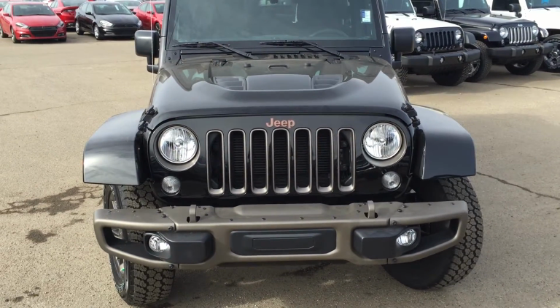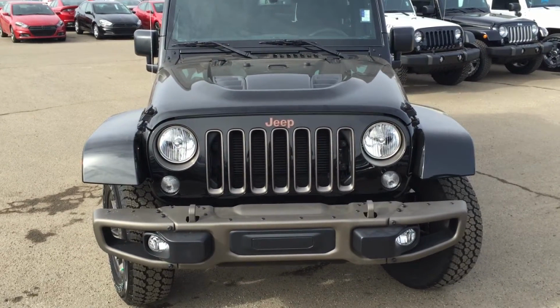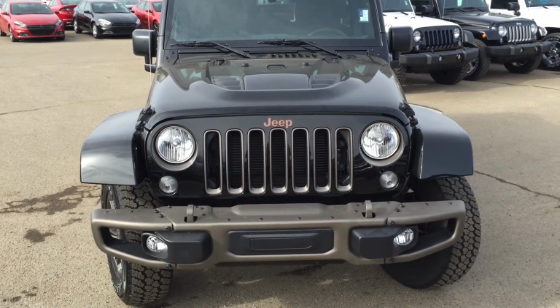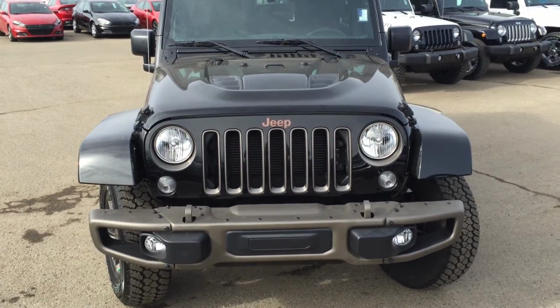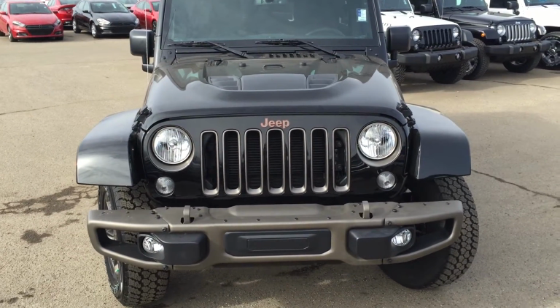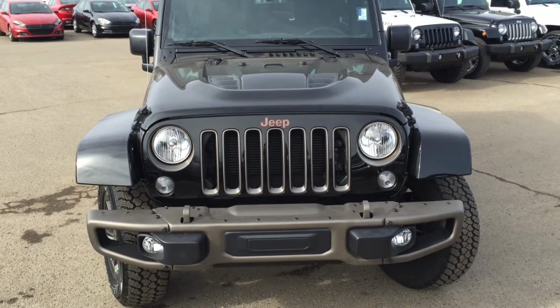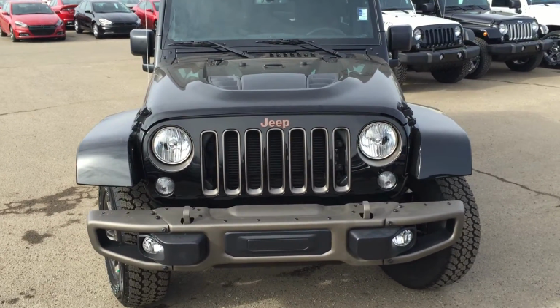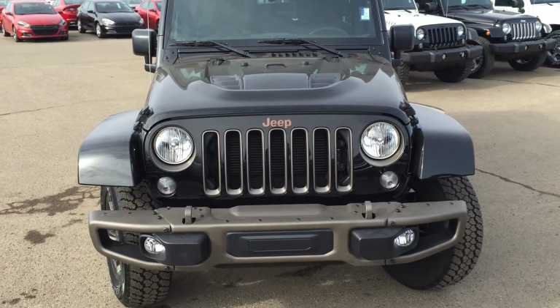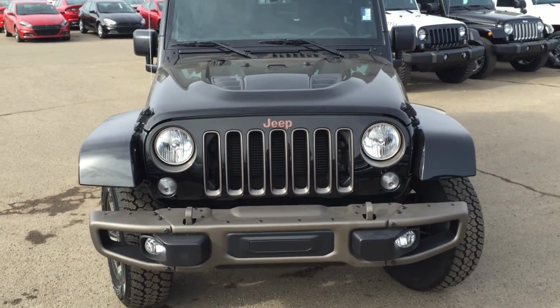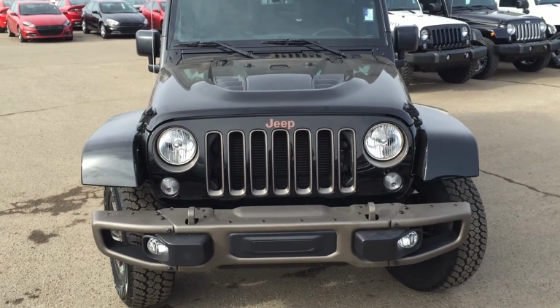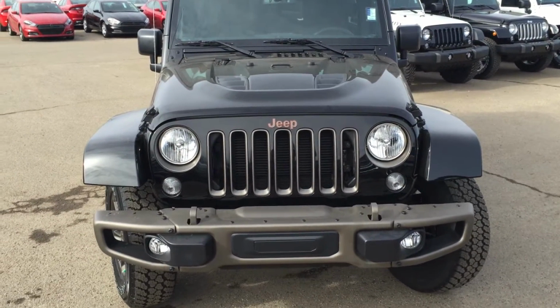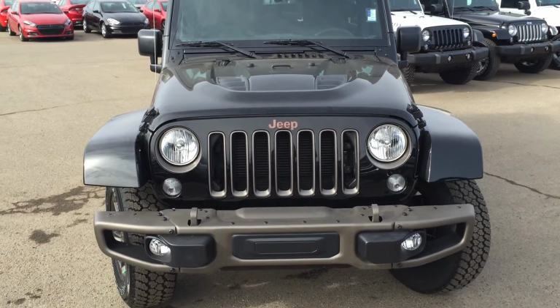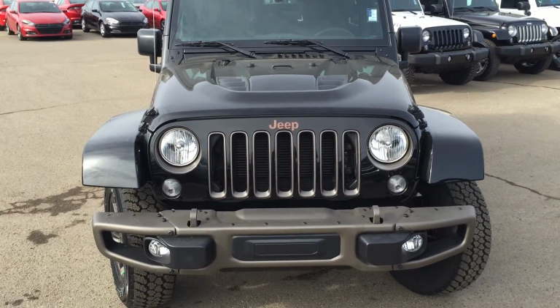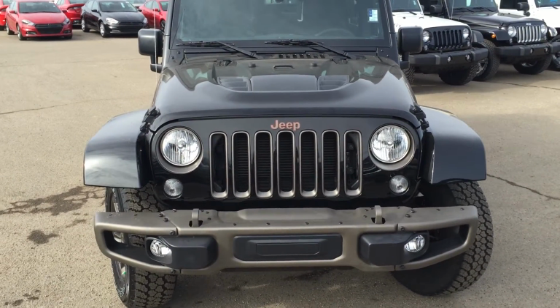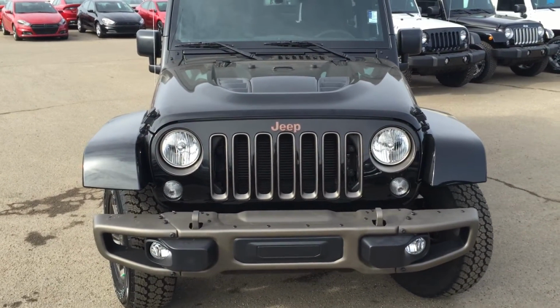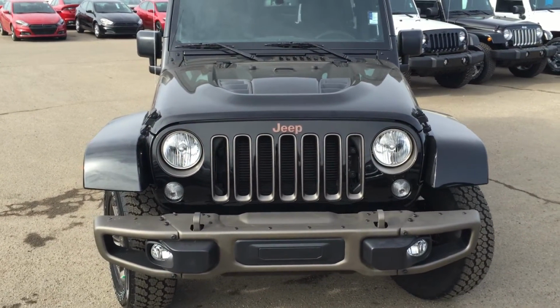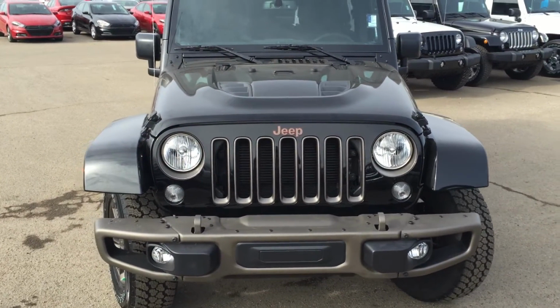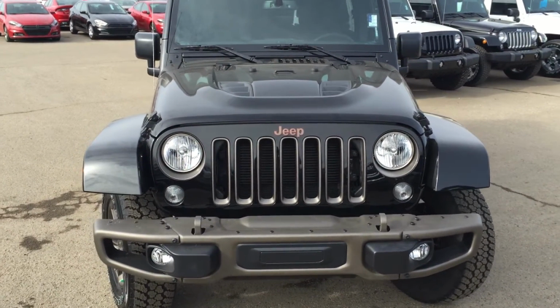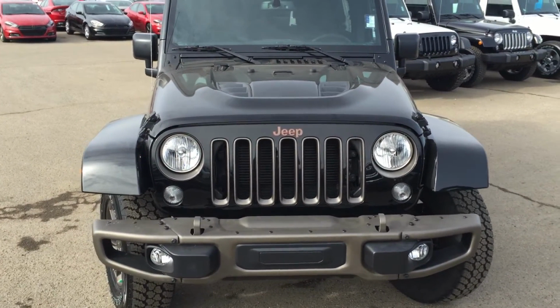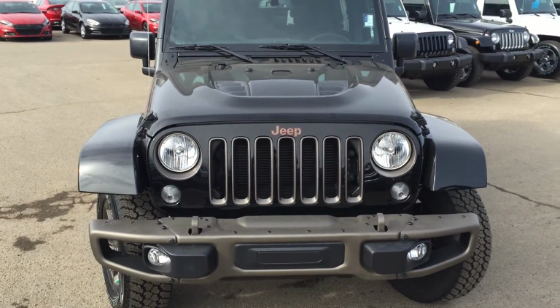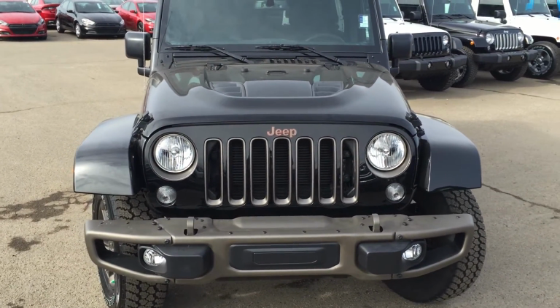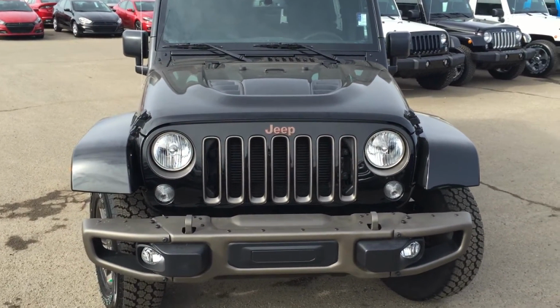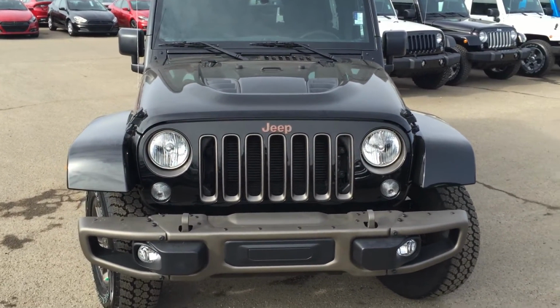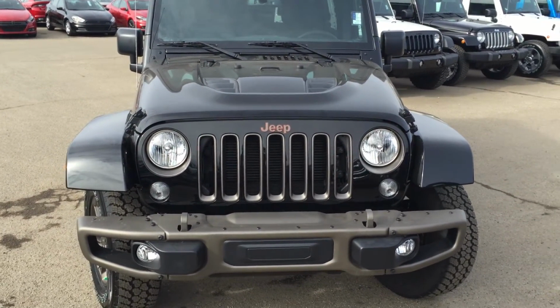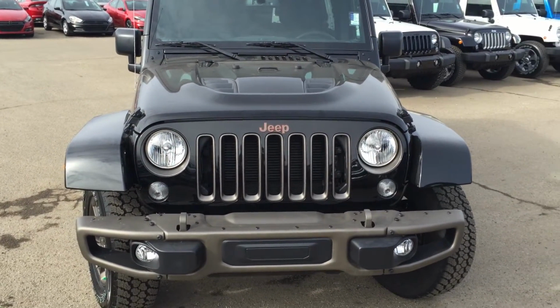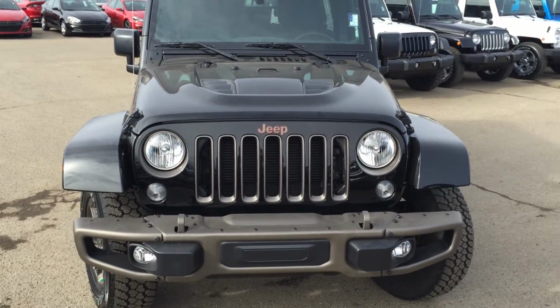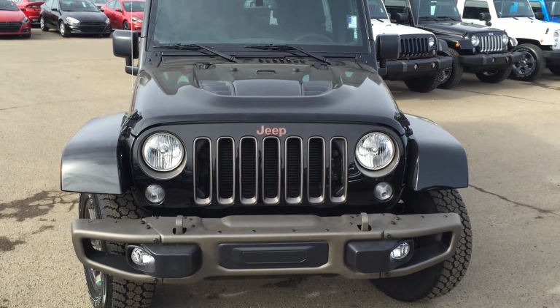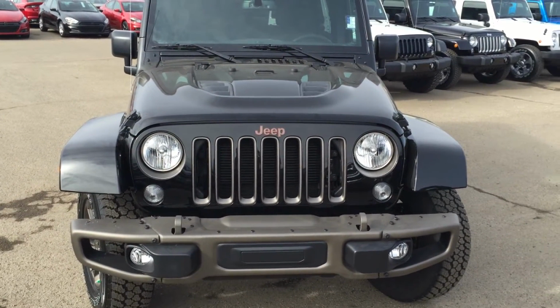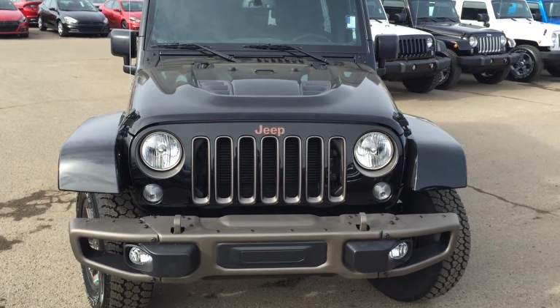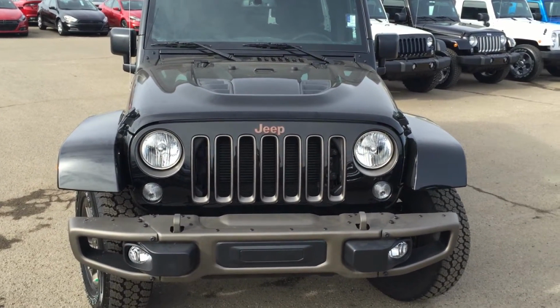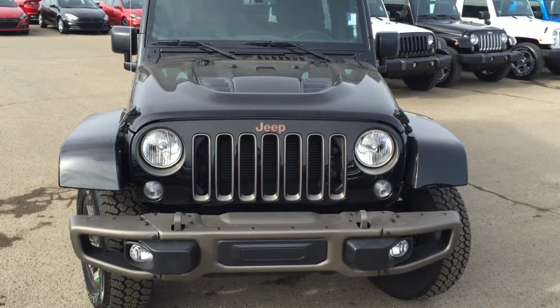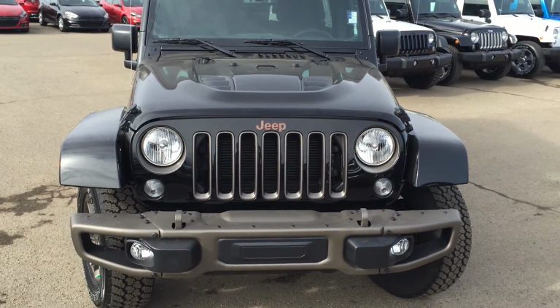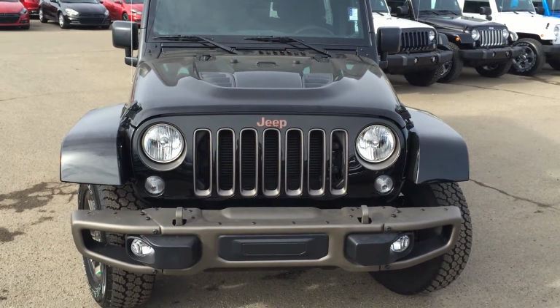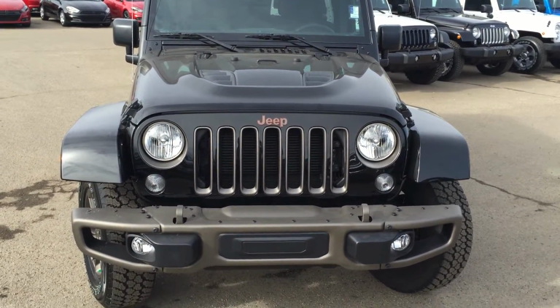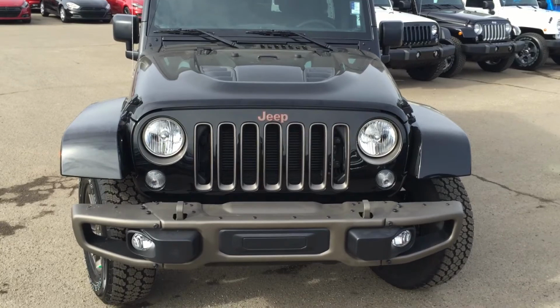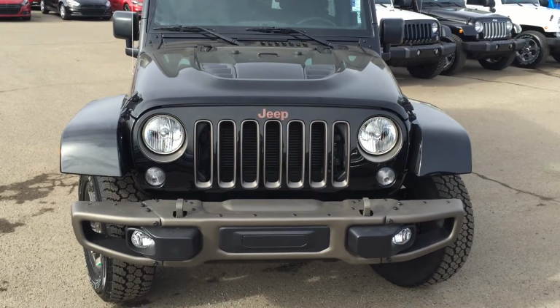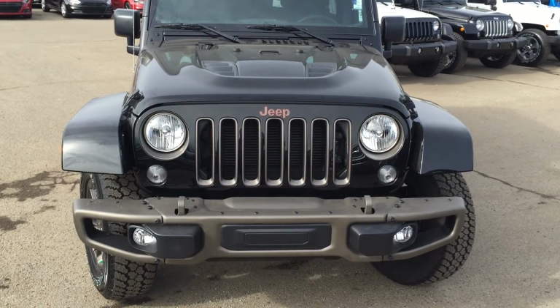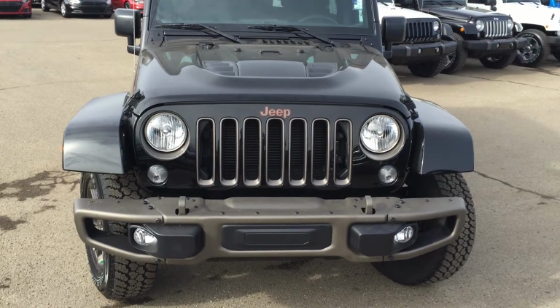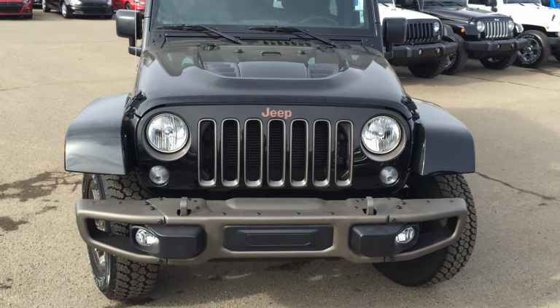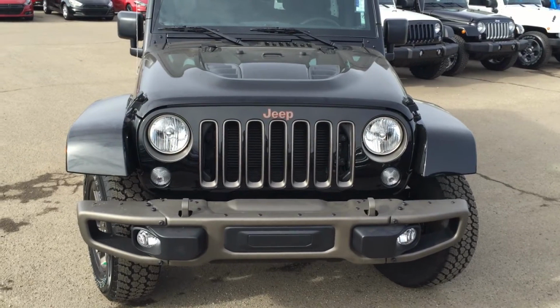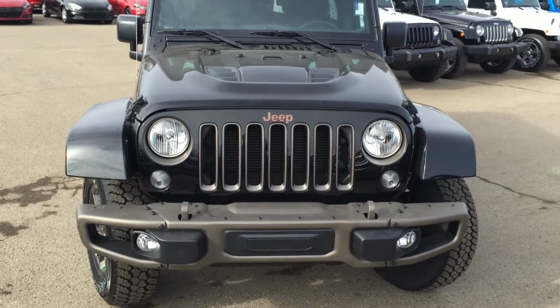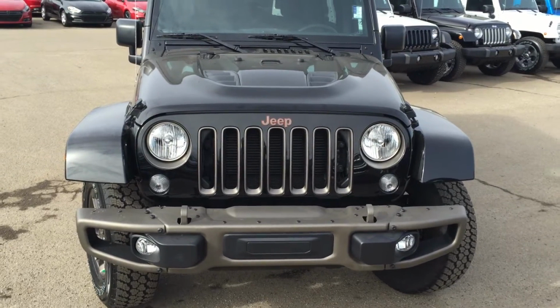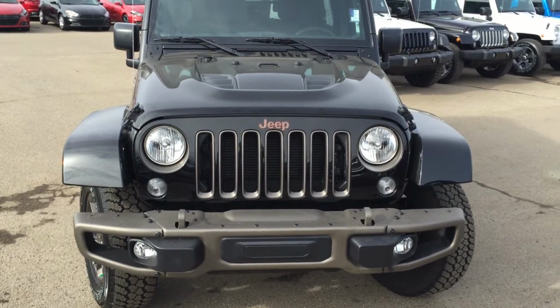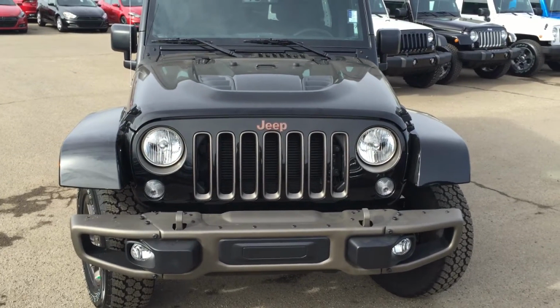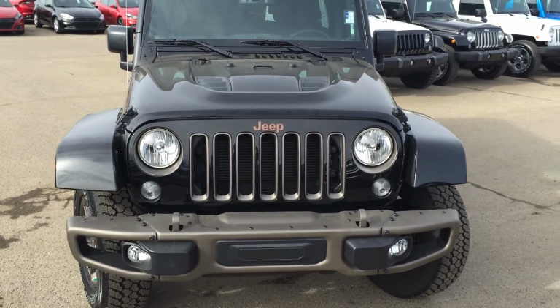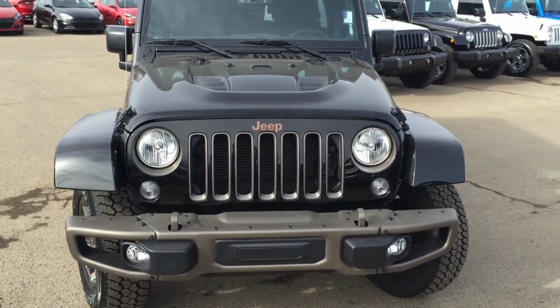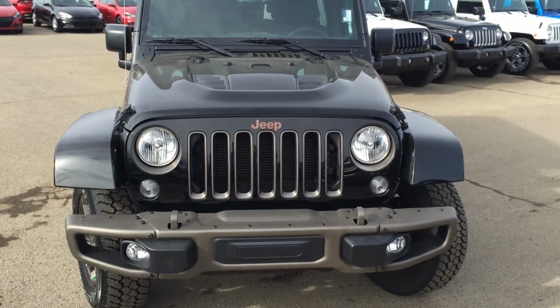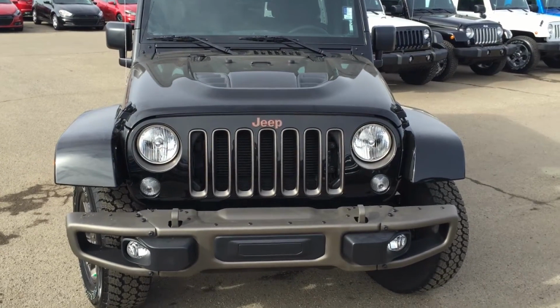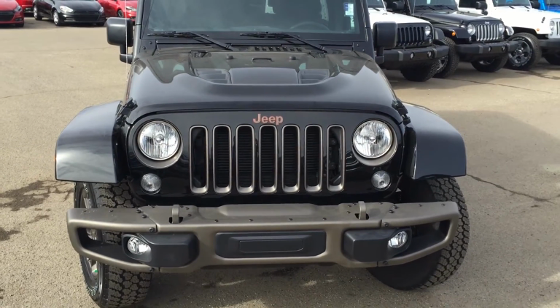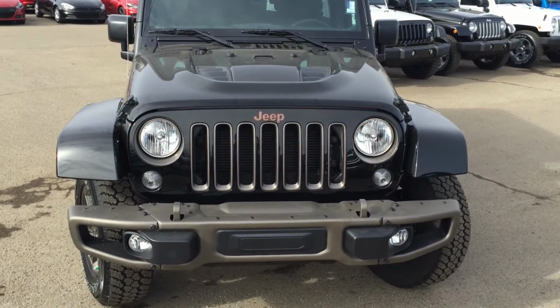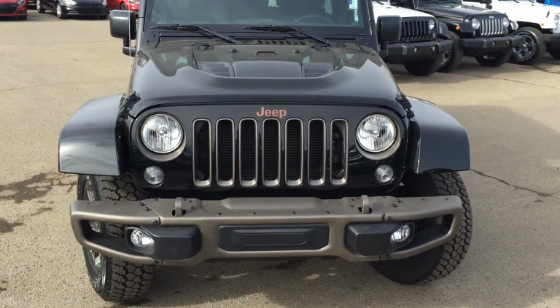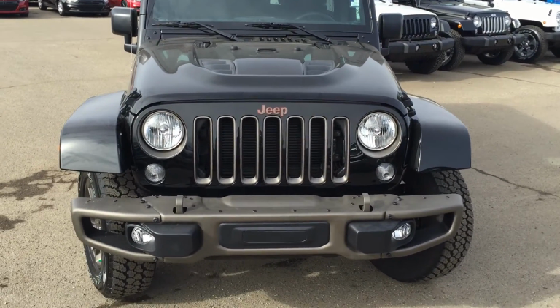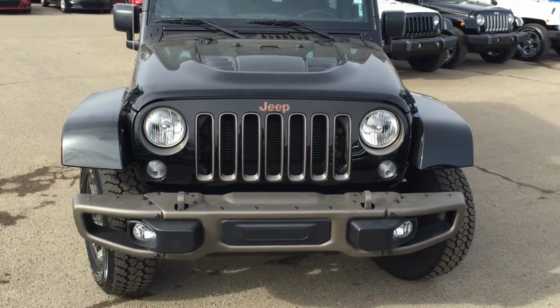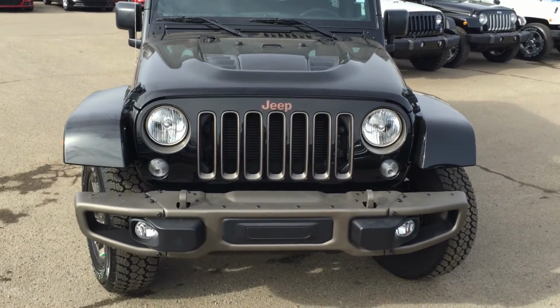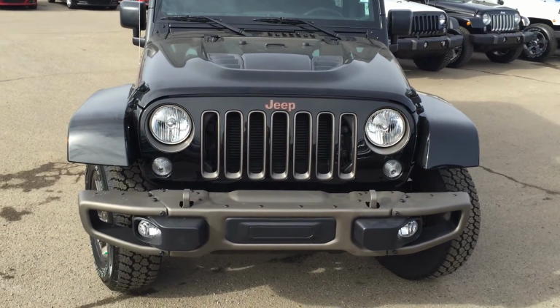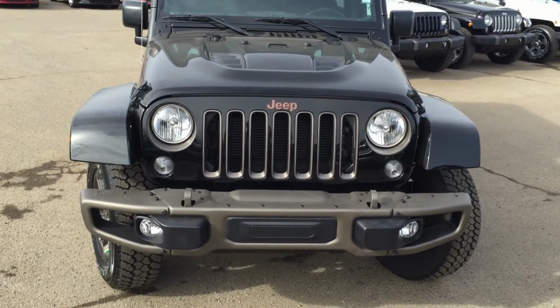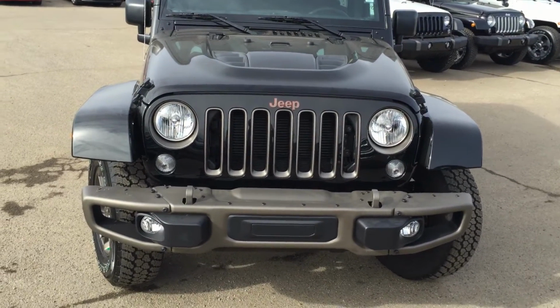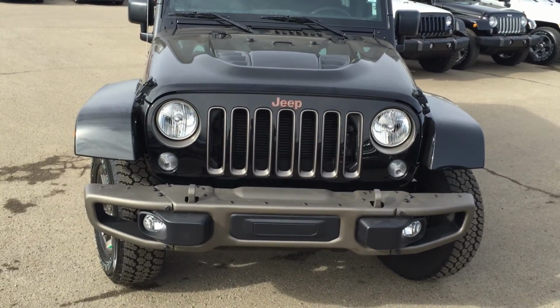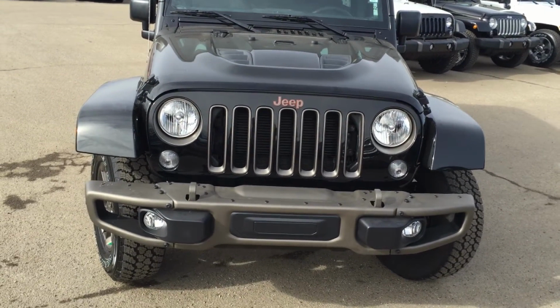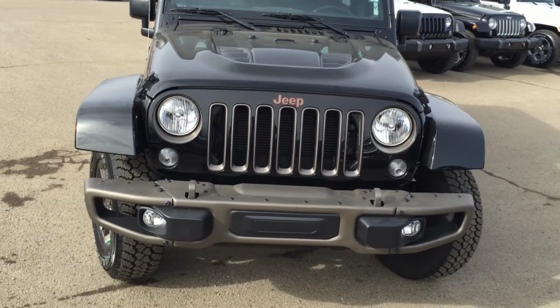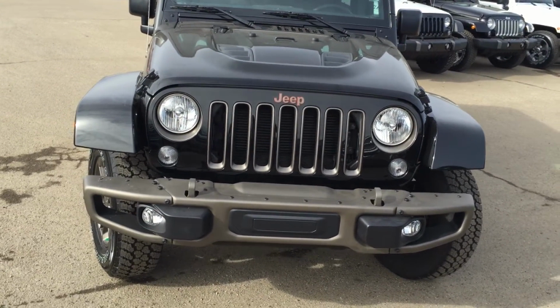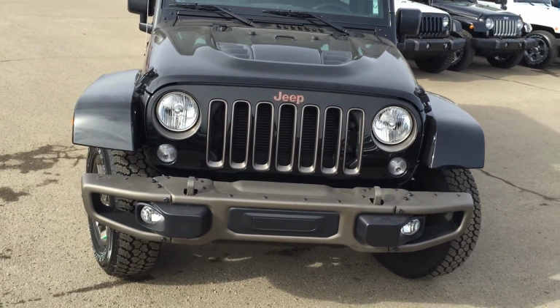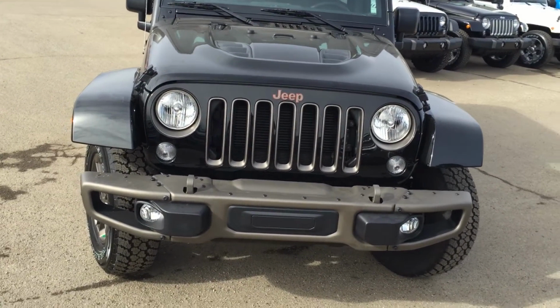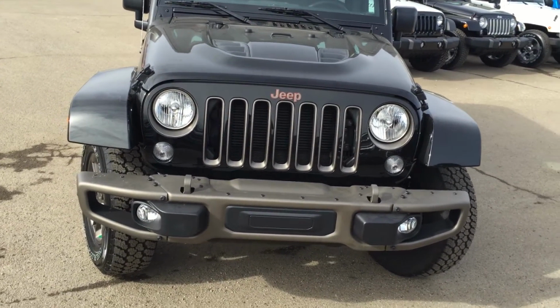Hey Nick, it's Mark Van Pelt from London Area Dodge. Thought I'd send you off a quick video of the 2016 Jeep Wrangler 75th edition.